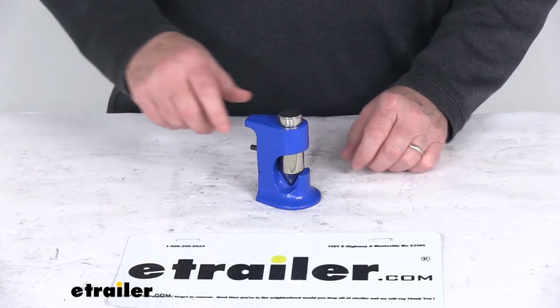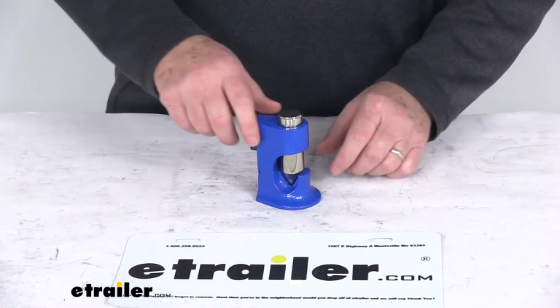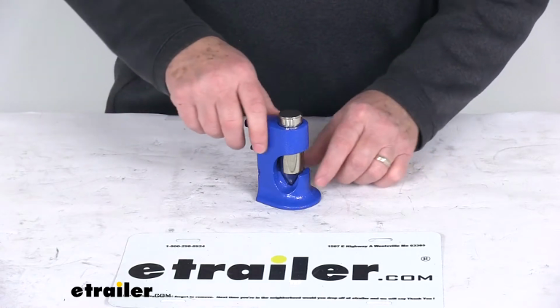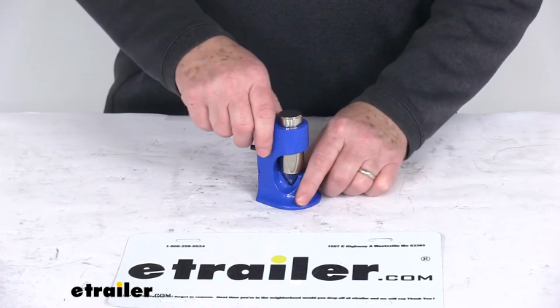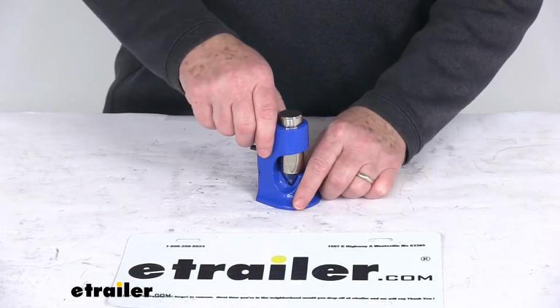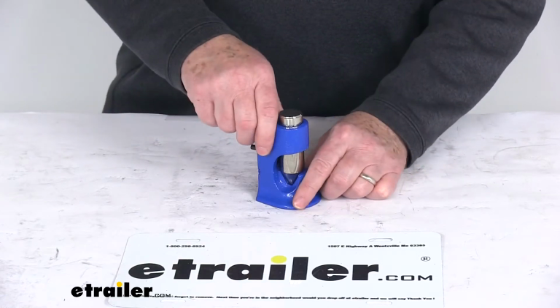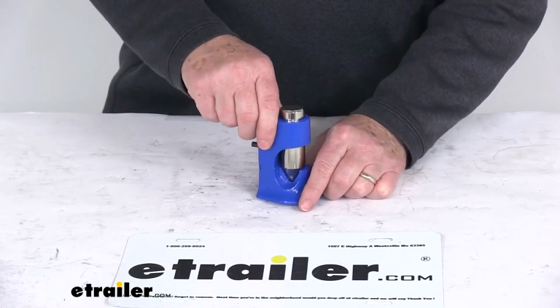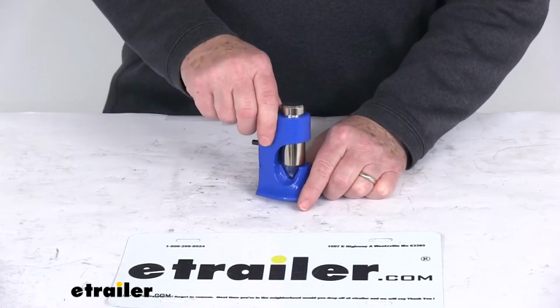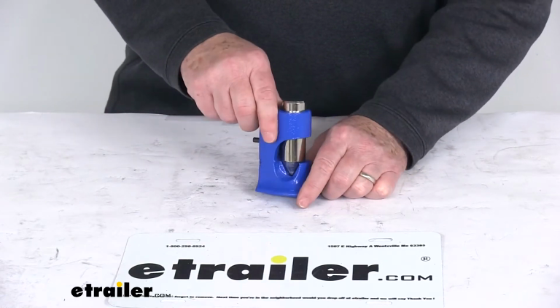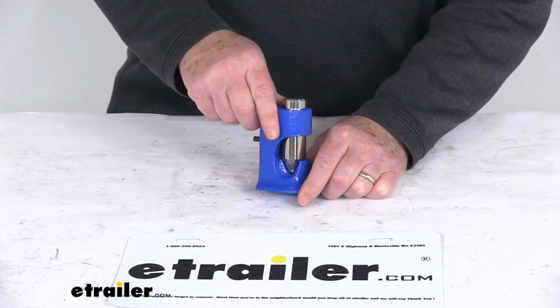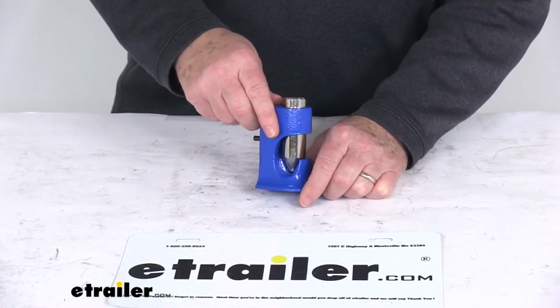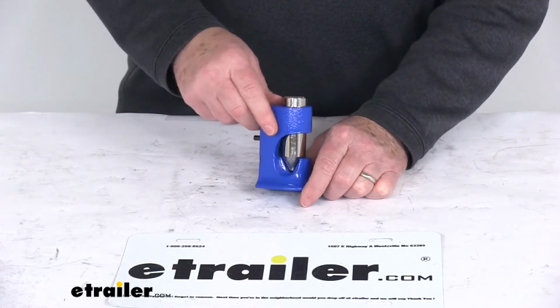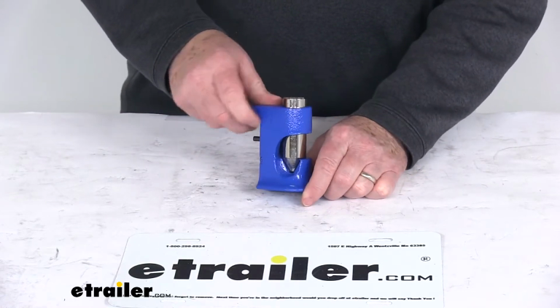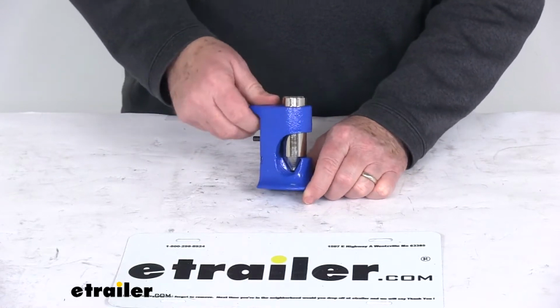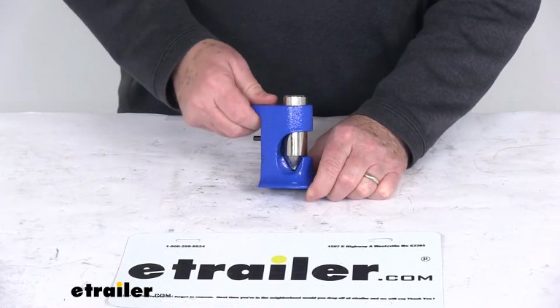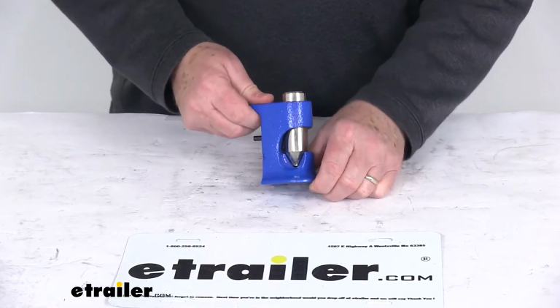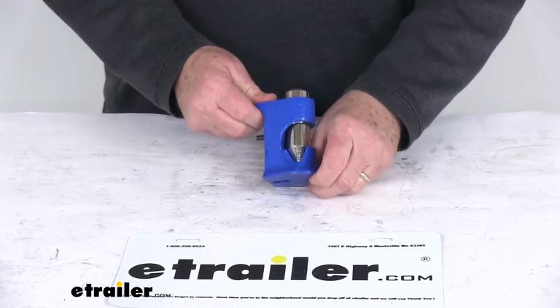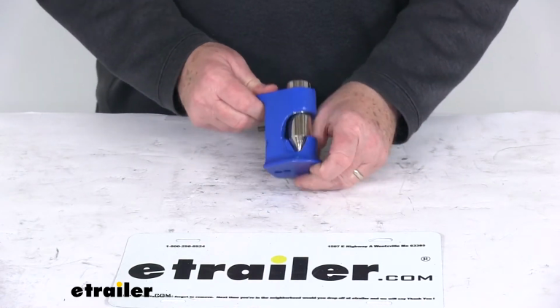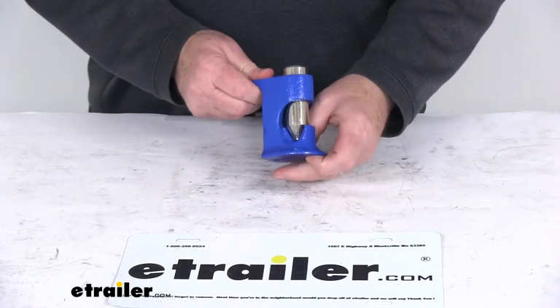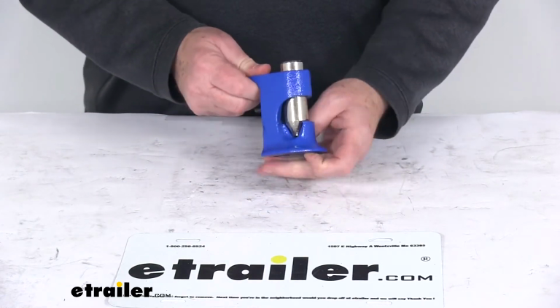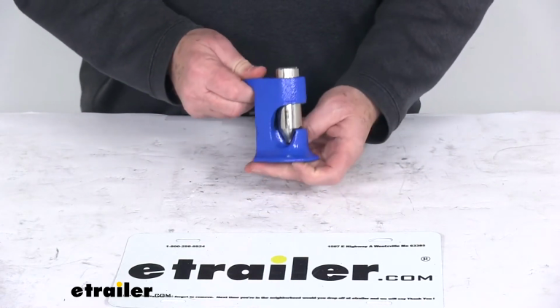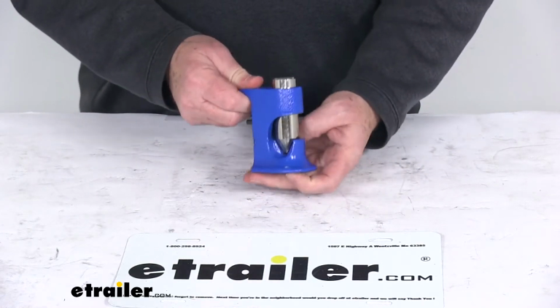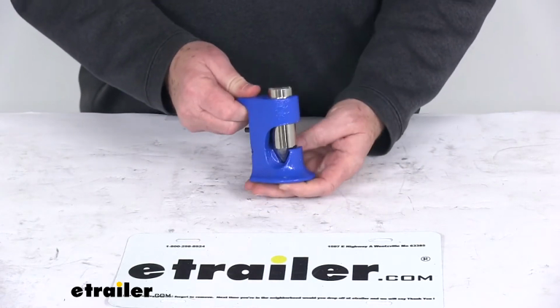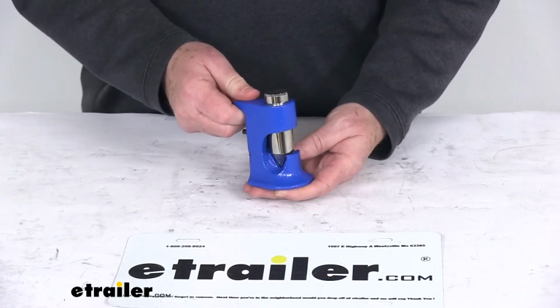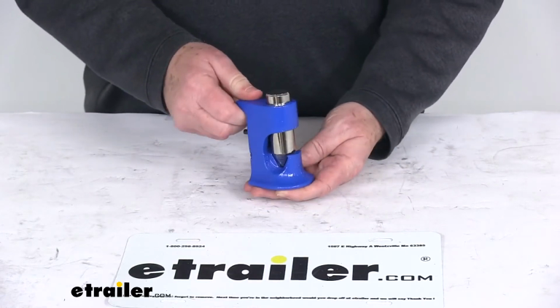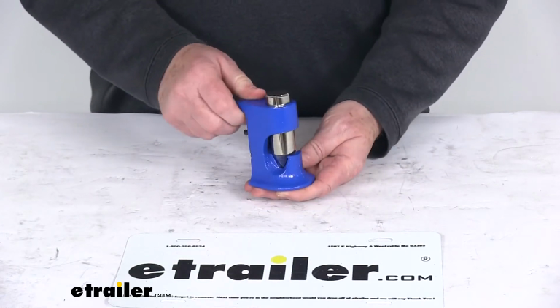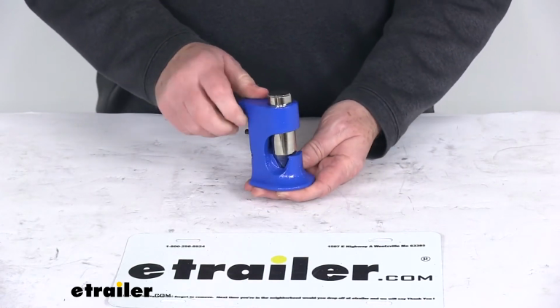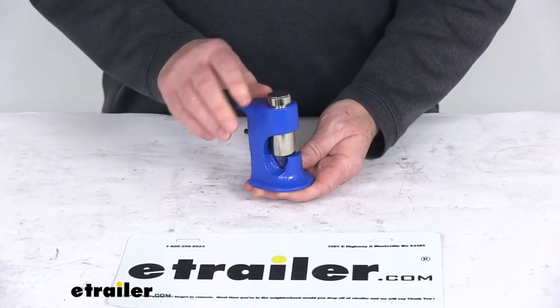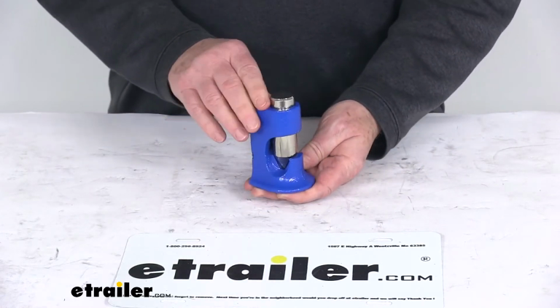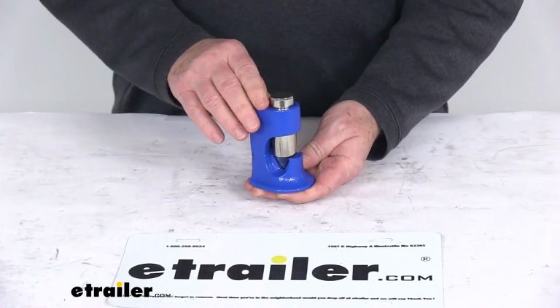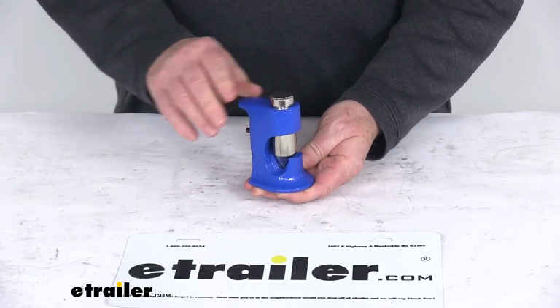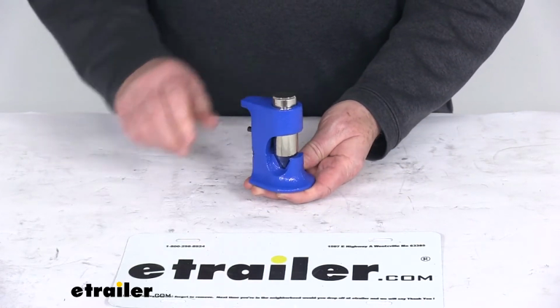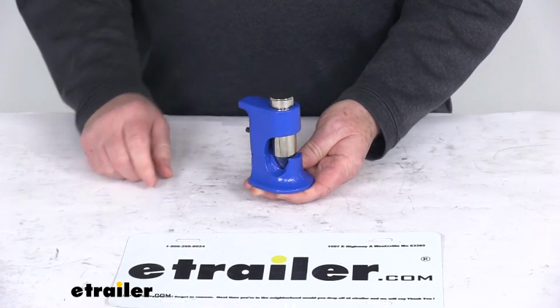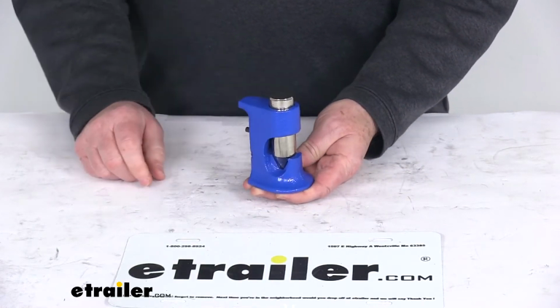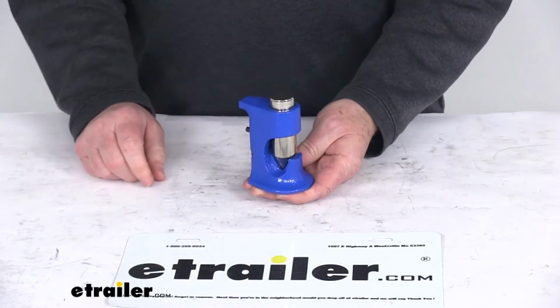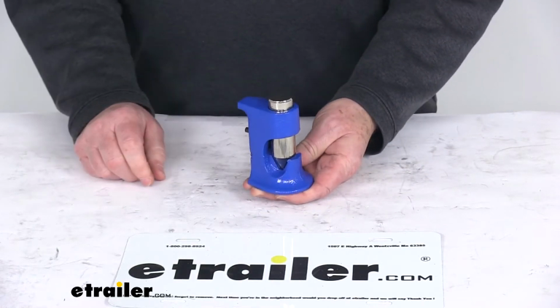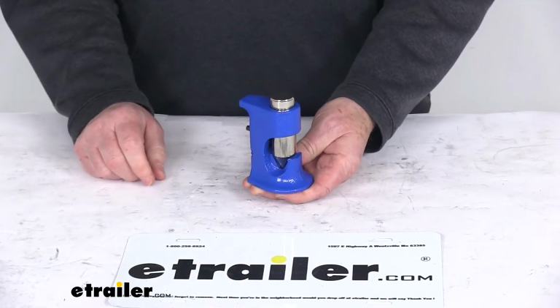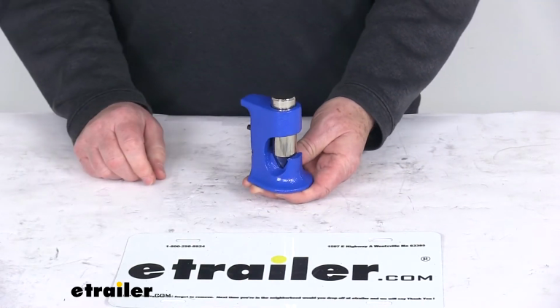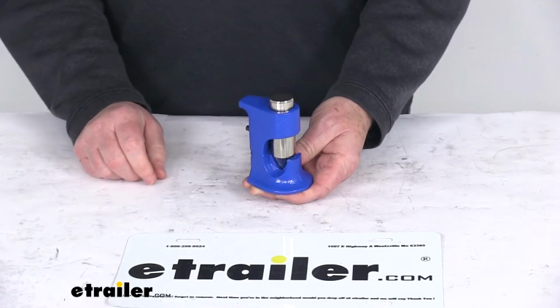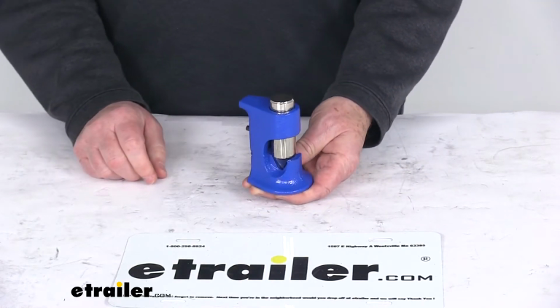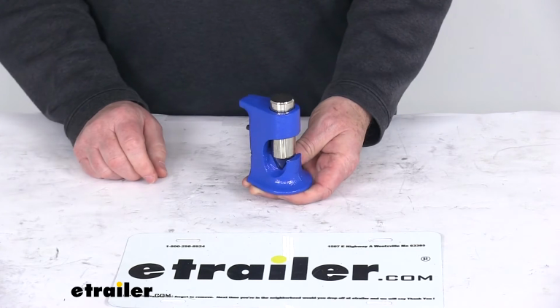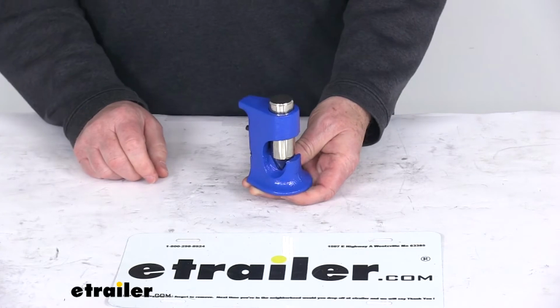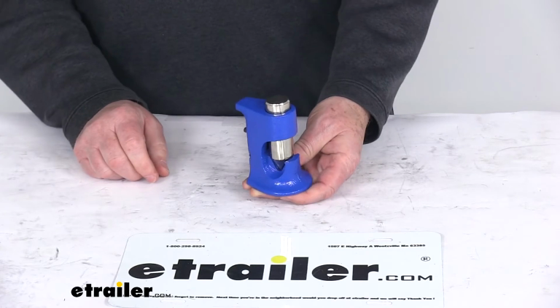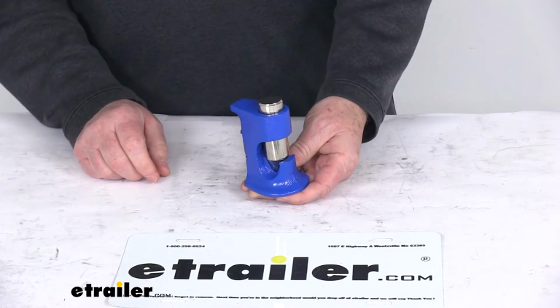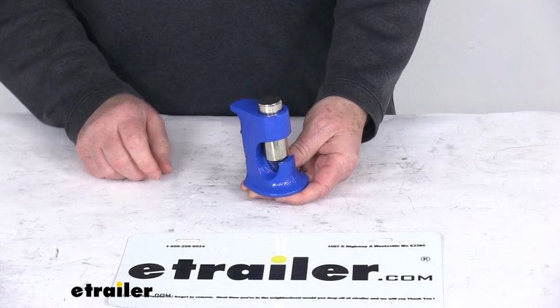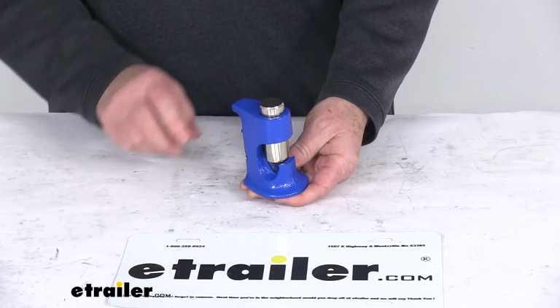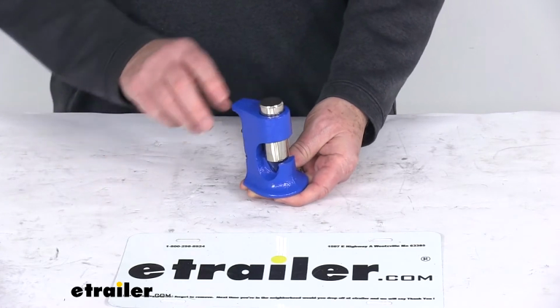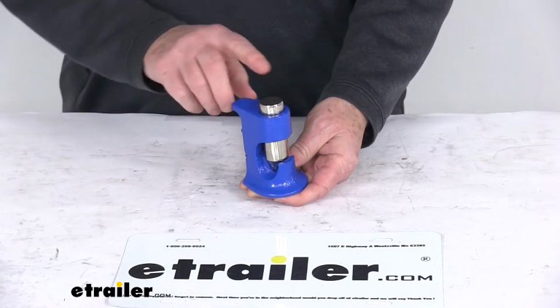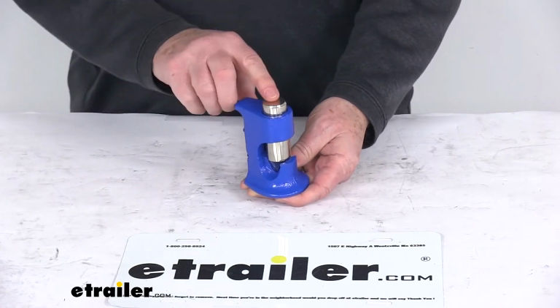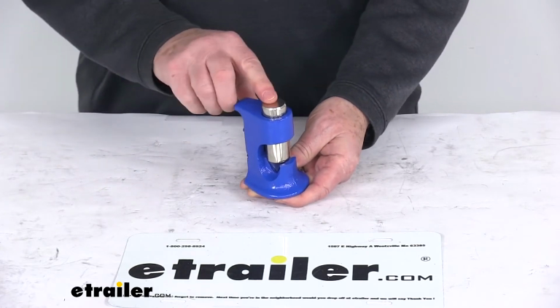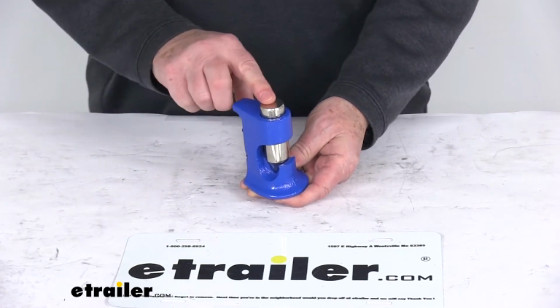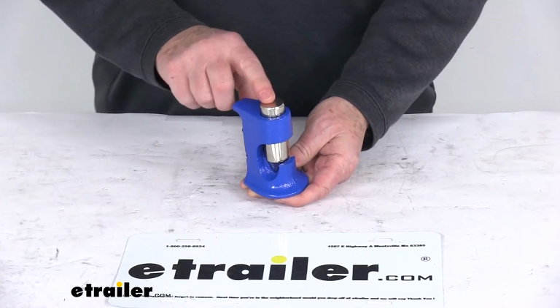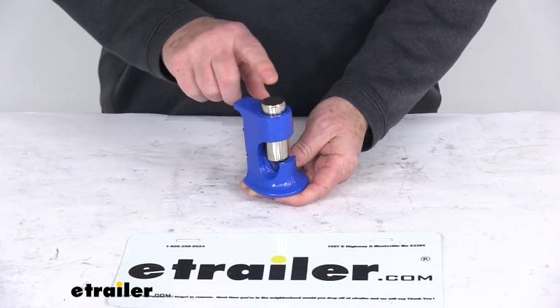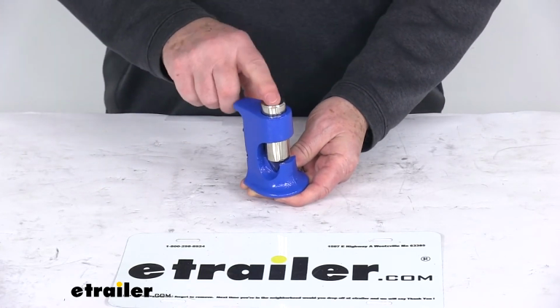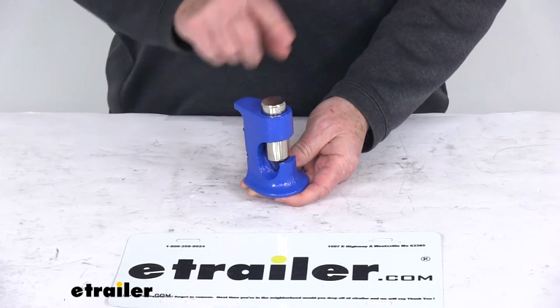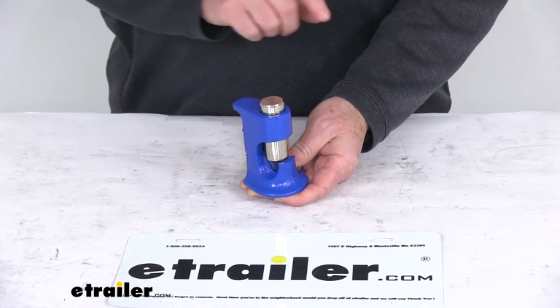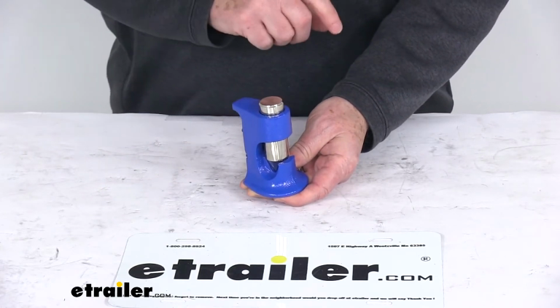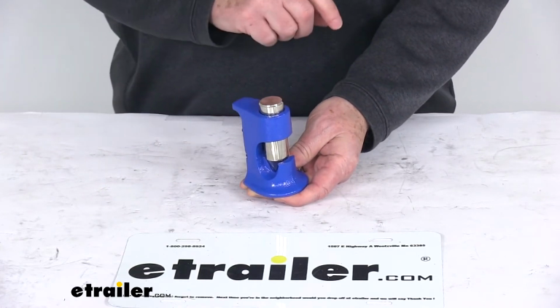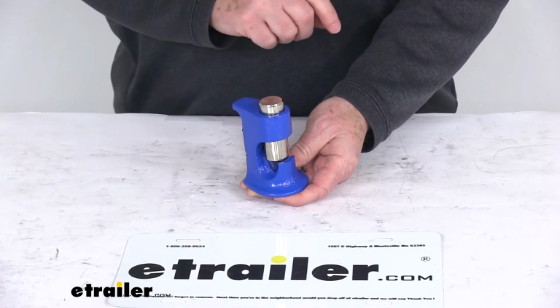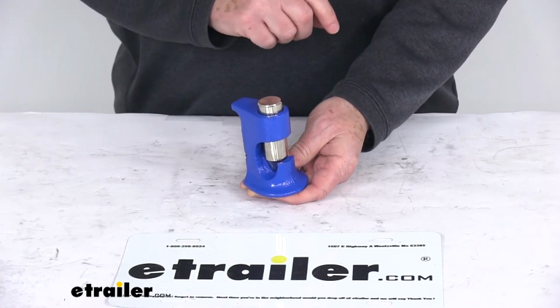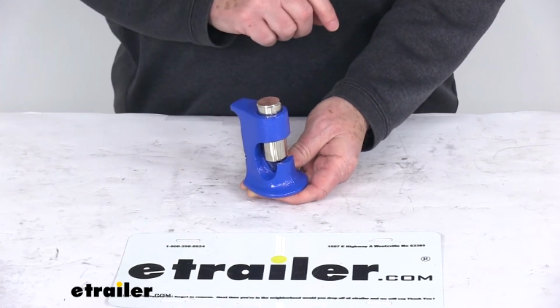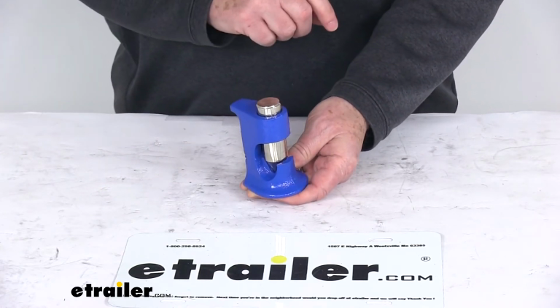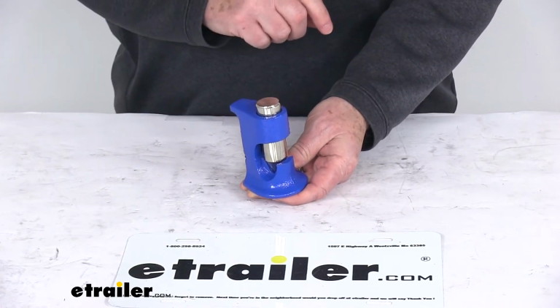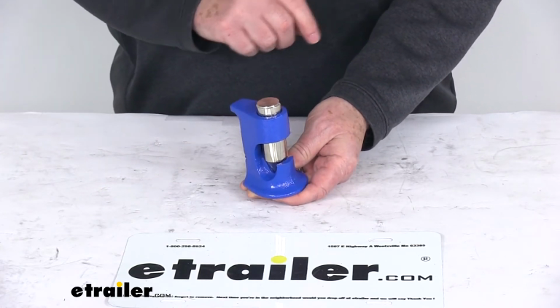Today we're going to take a look at the DECA Hammer Crimp Tool. This tool will allow you to crimp connectors by using a hammer or a vise as force.